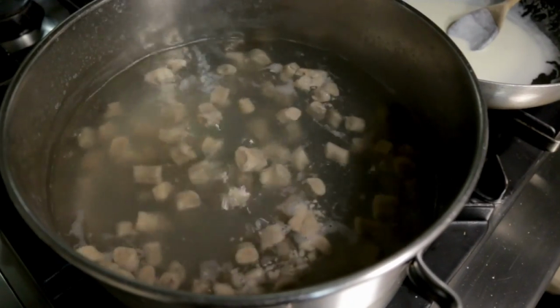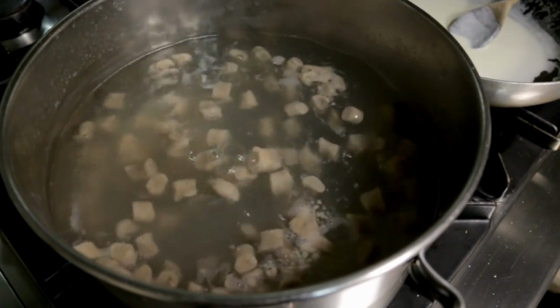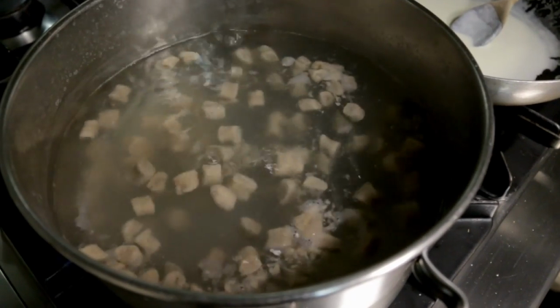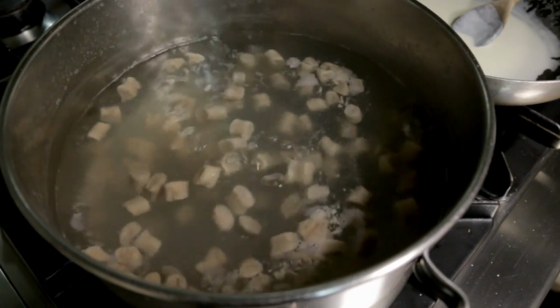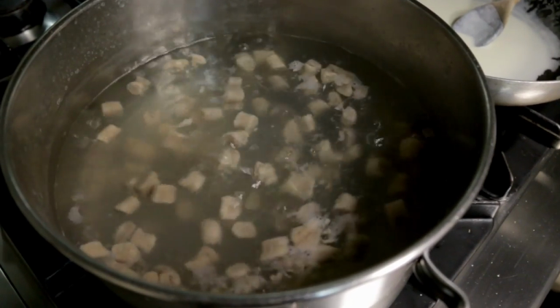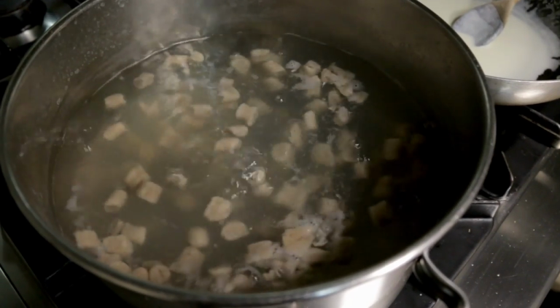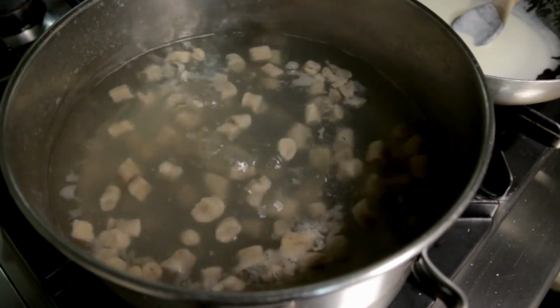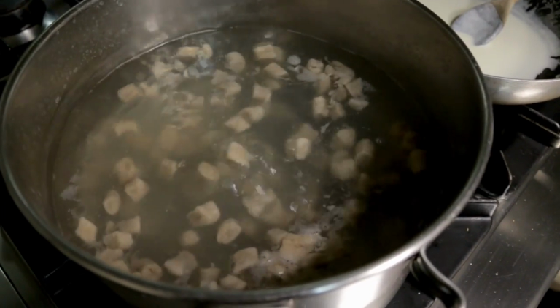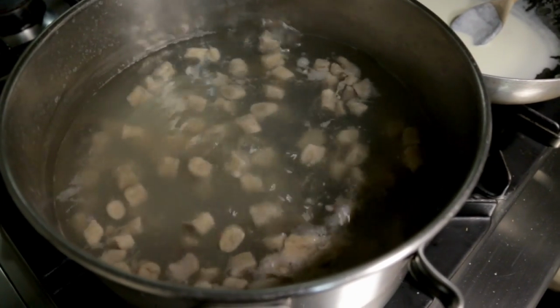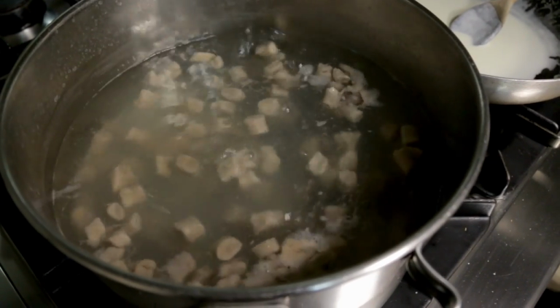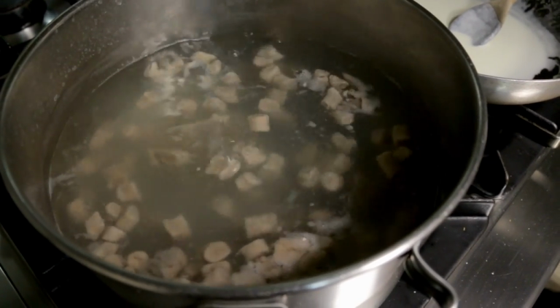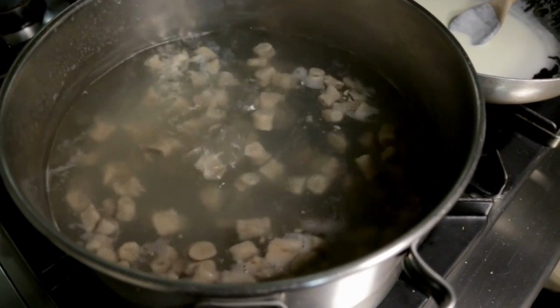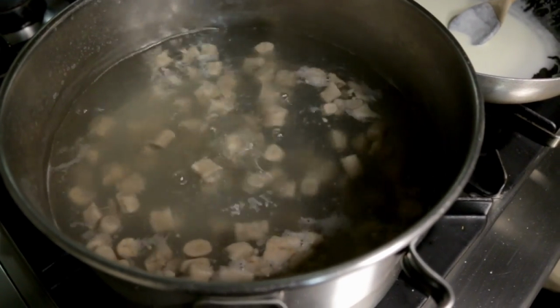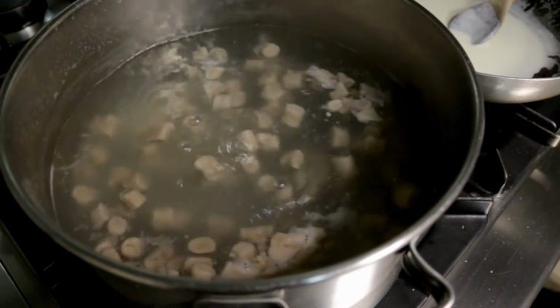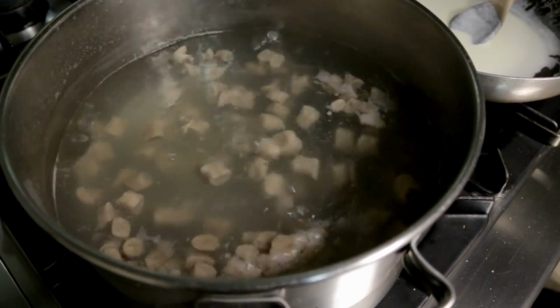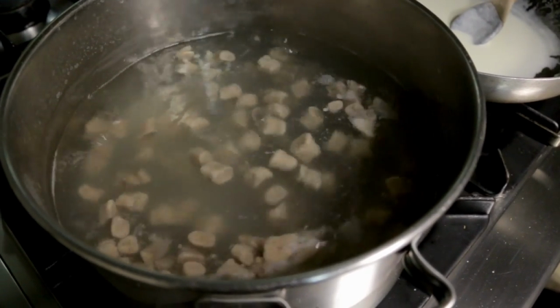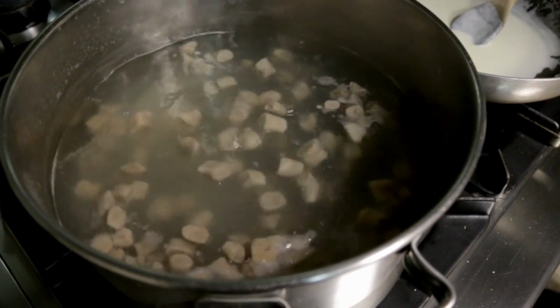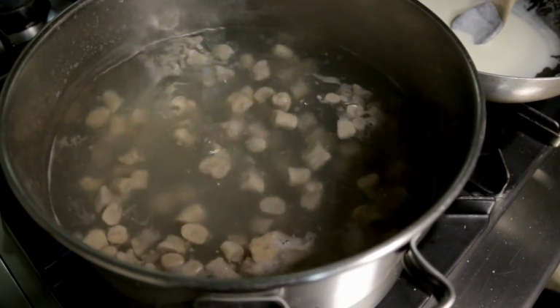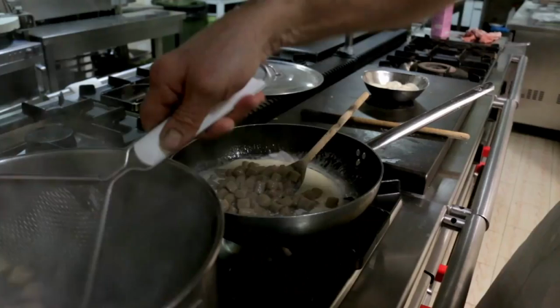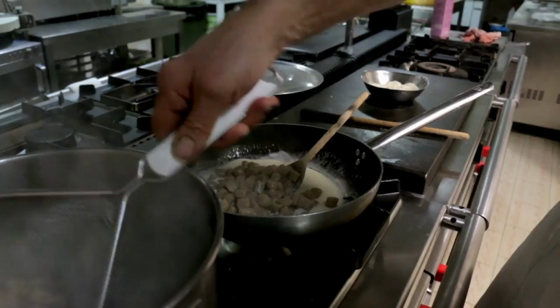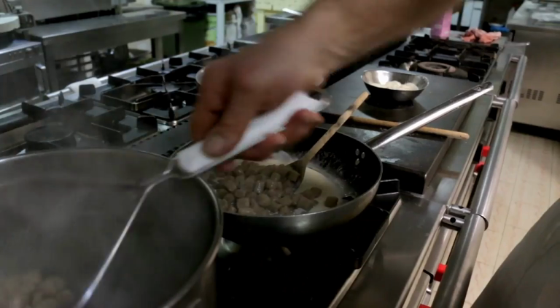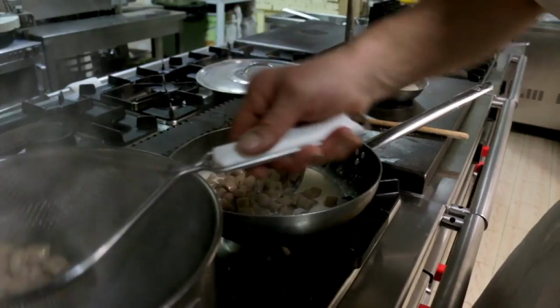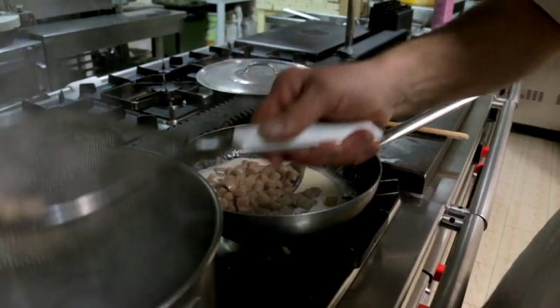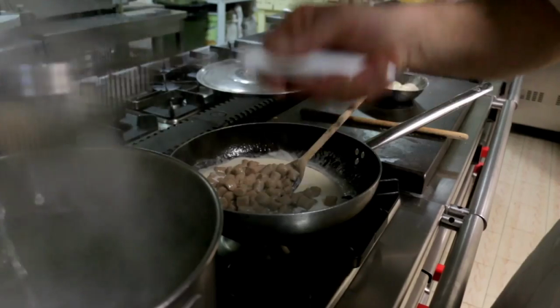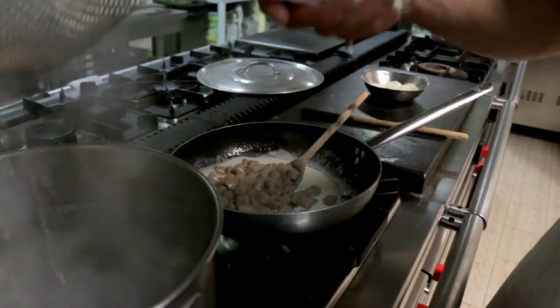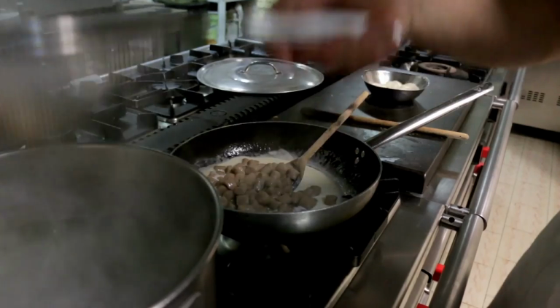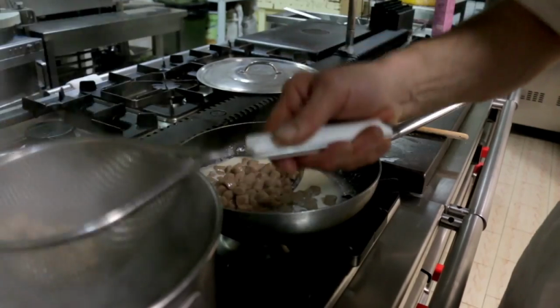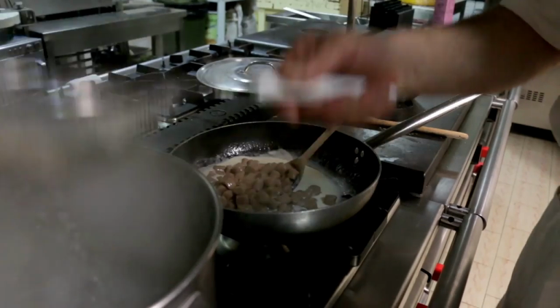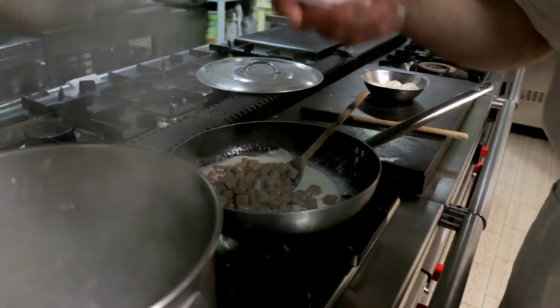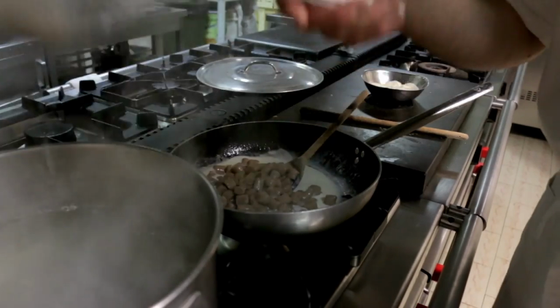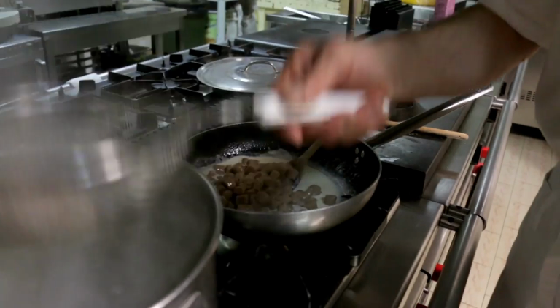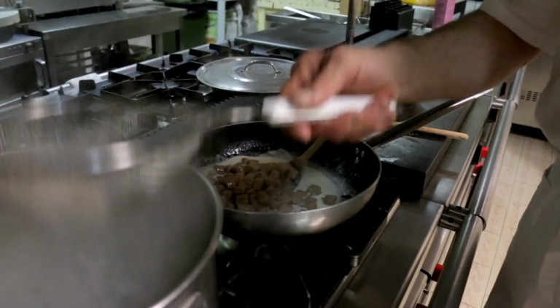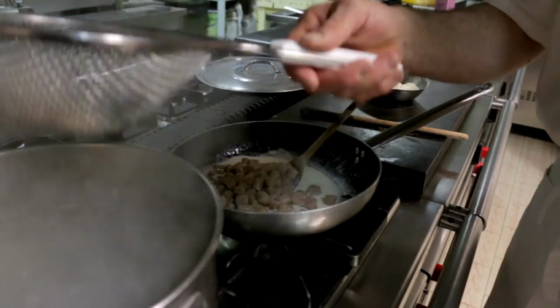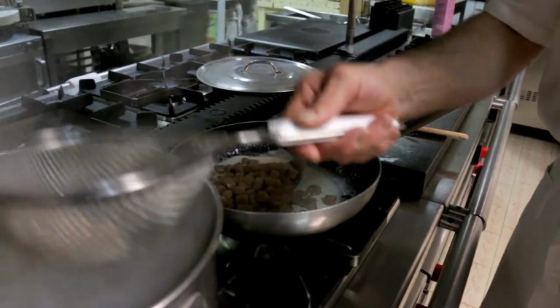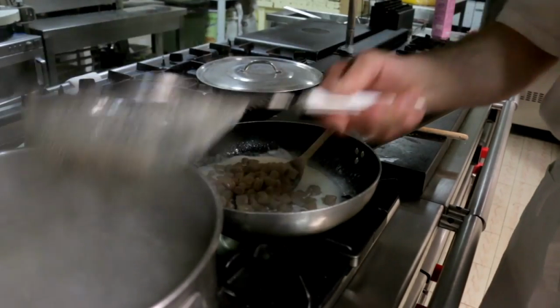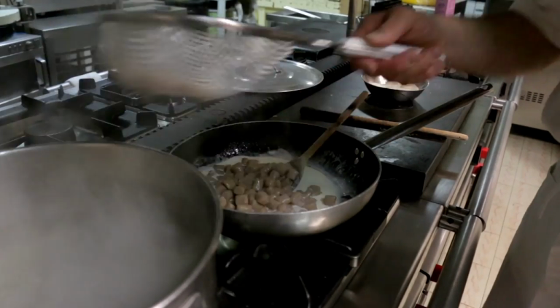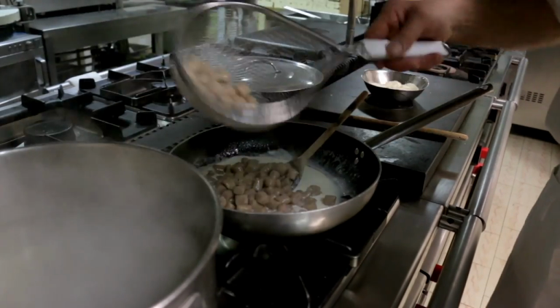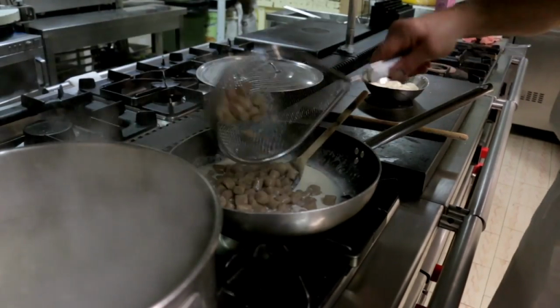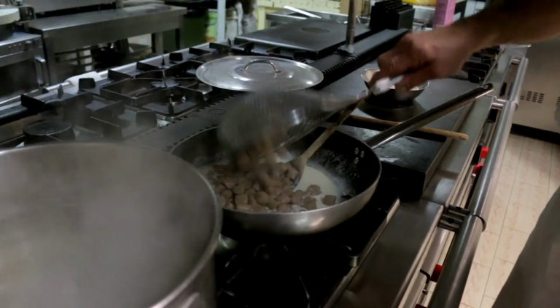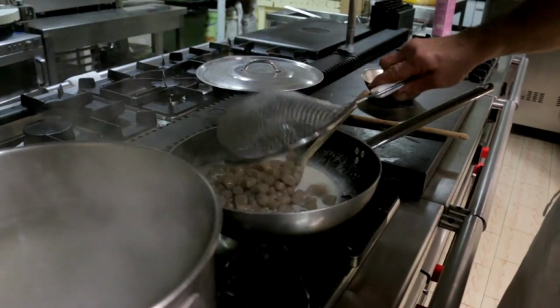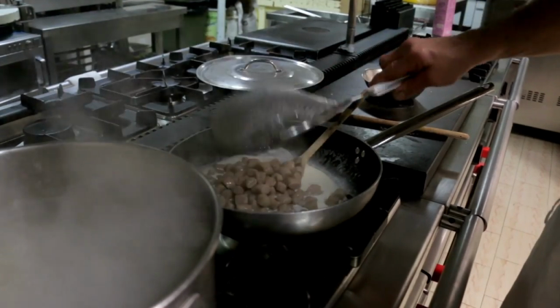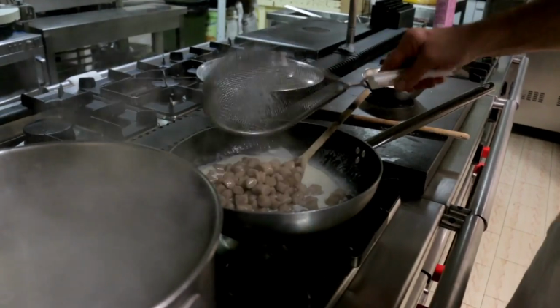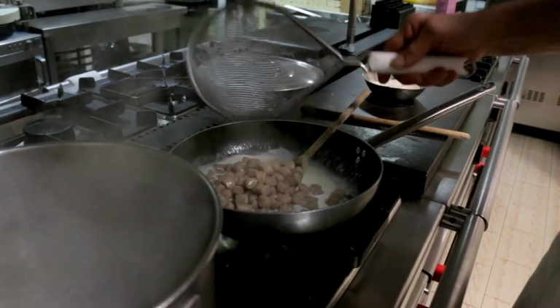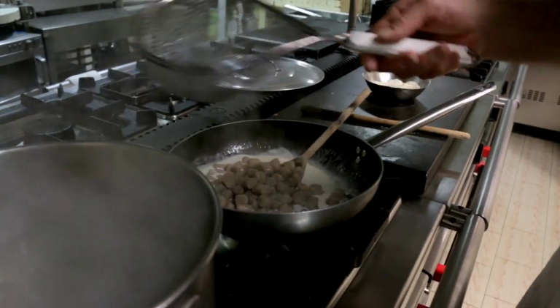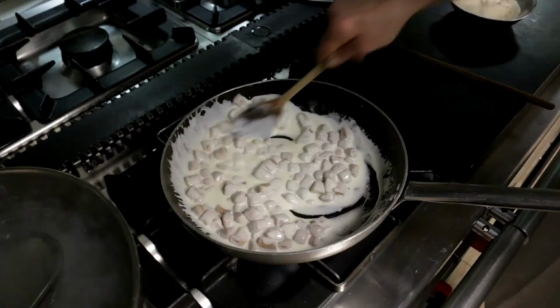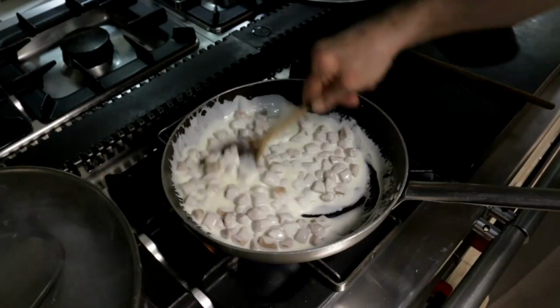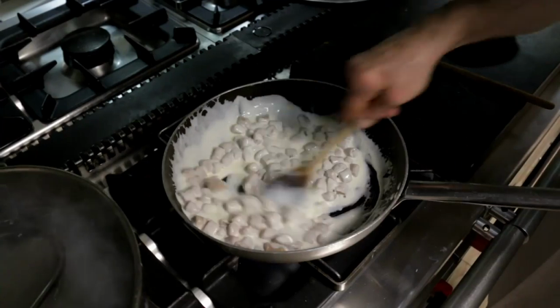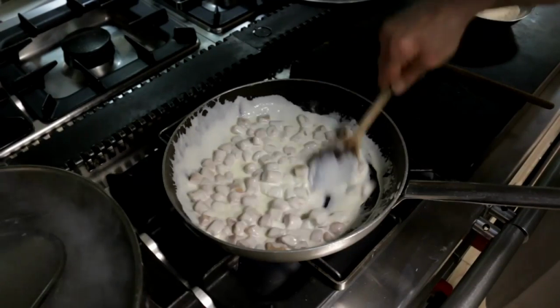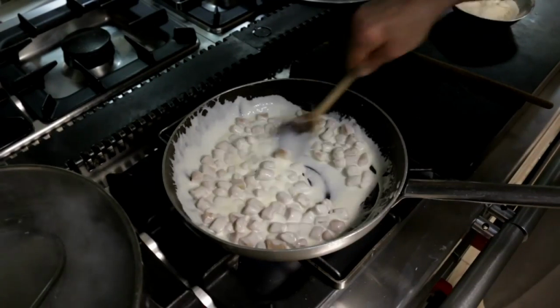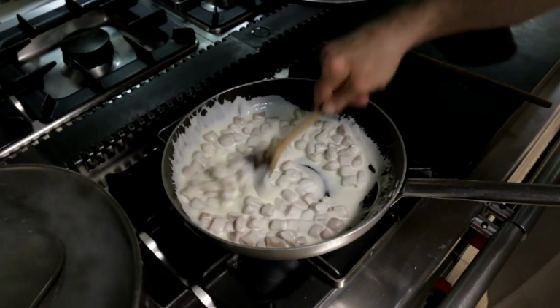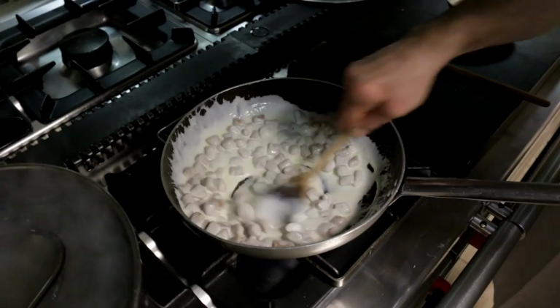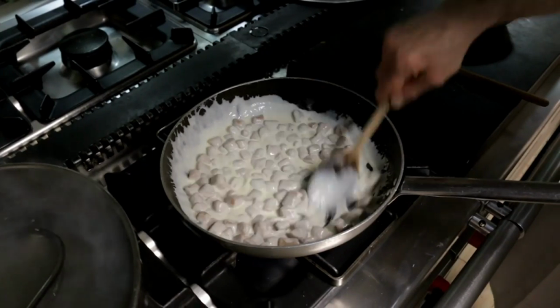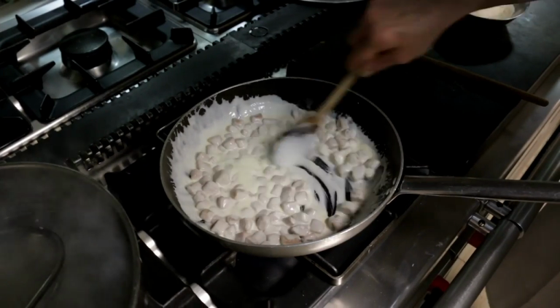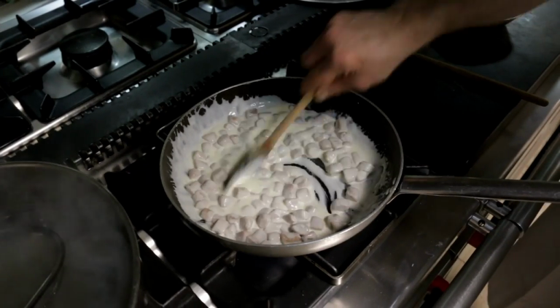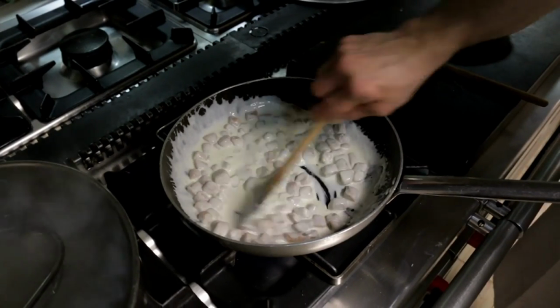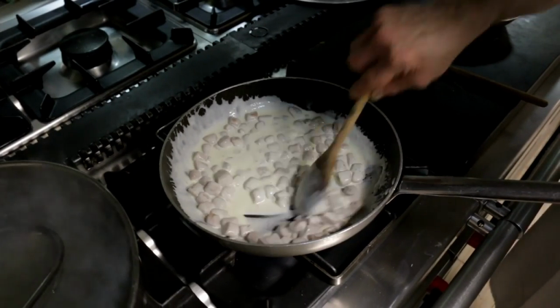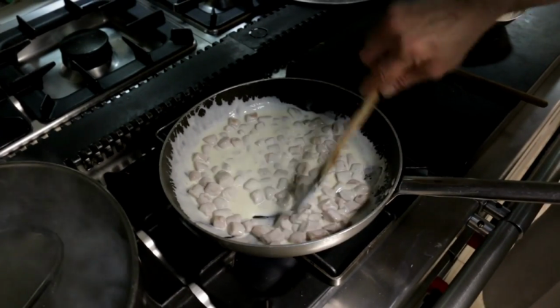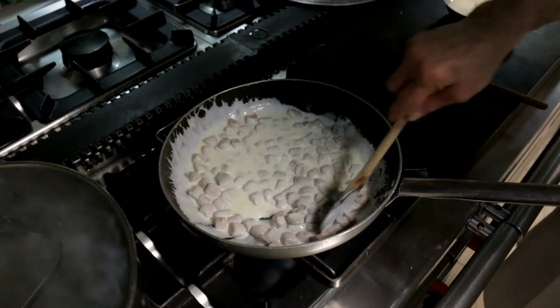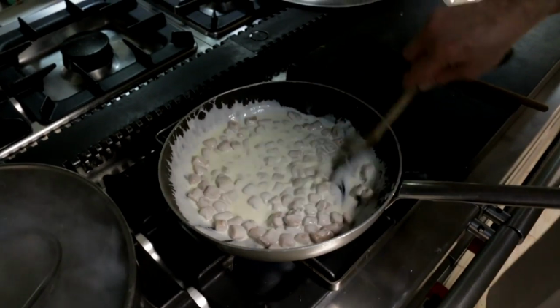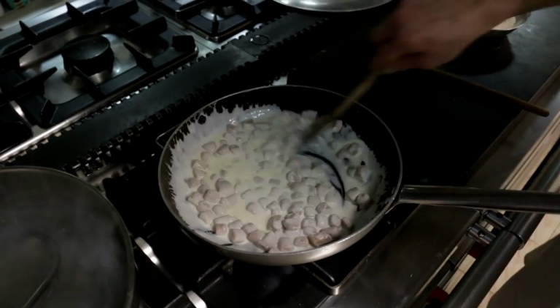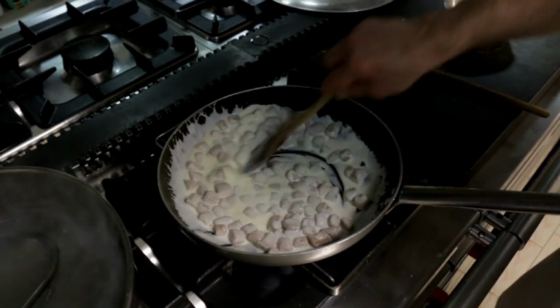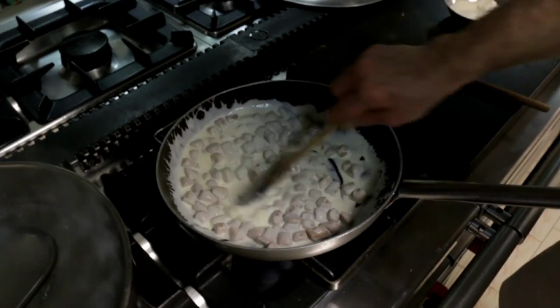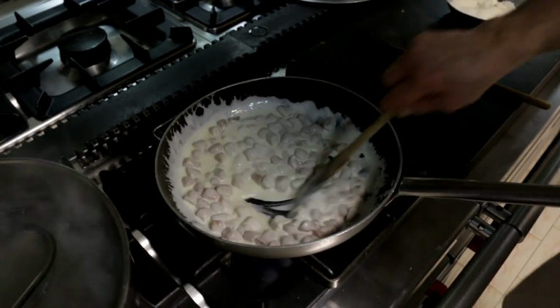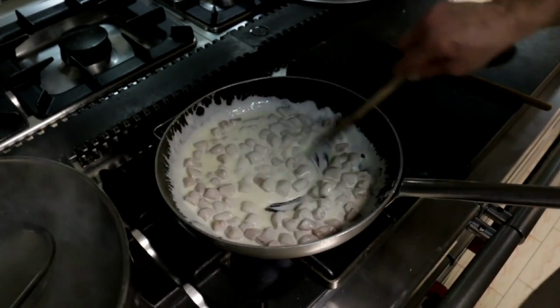Once they bop to the top, they're cooked. He coats the gnocchi in the cream and that's it.